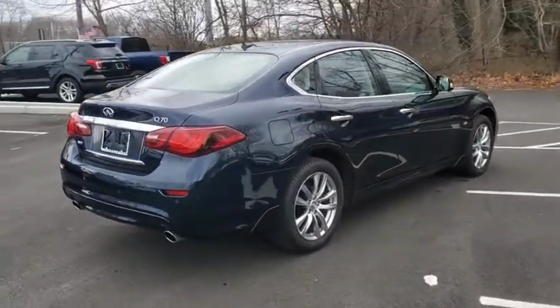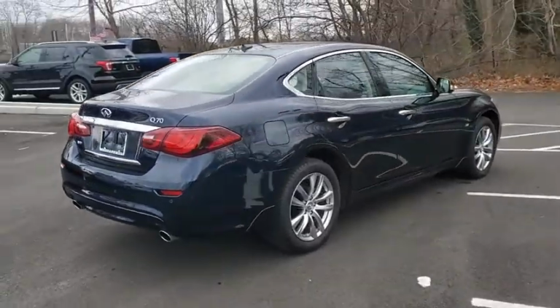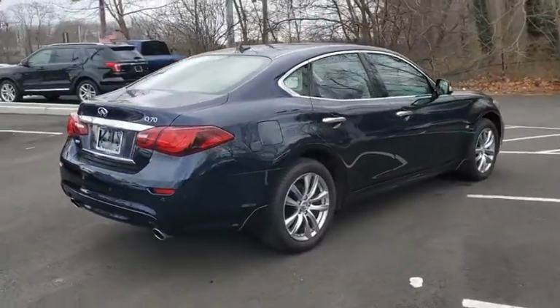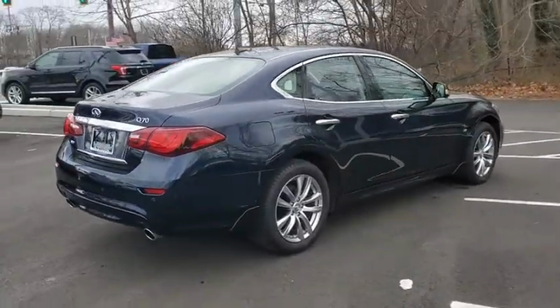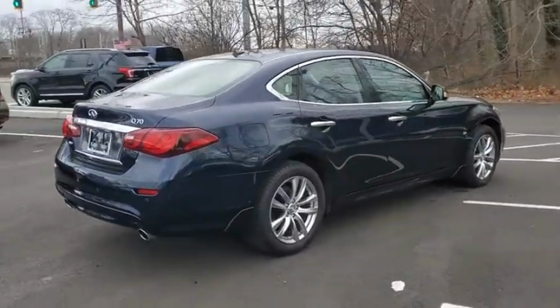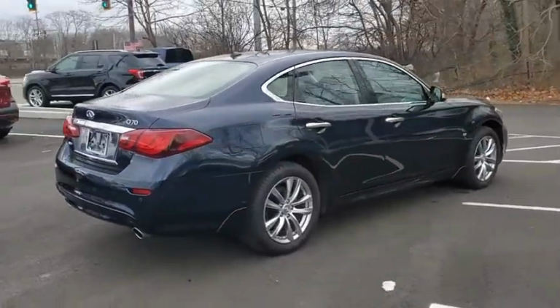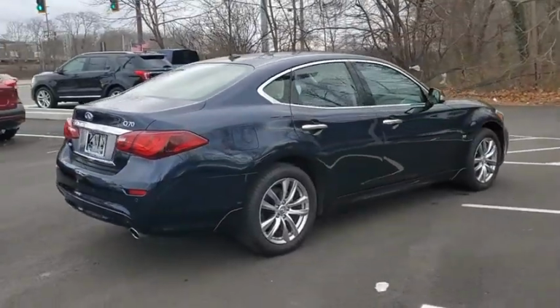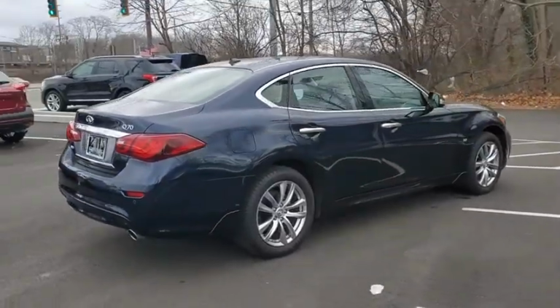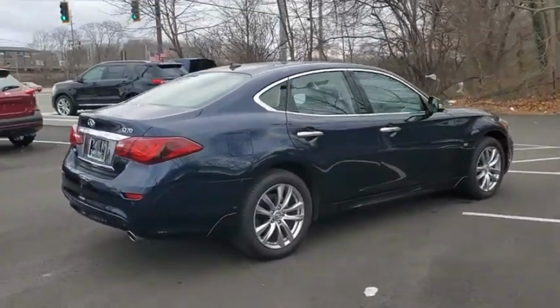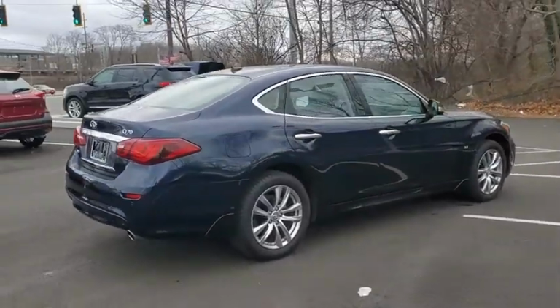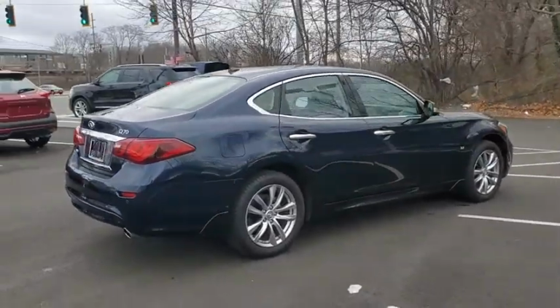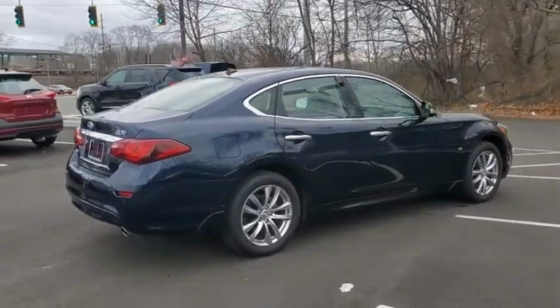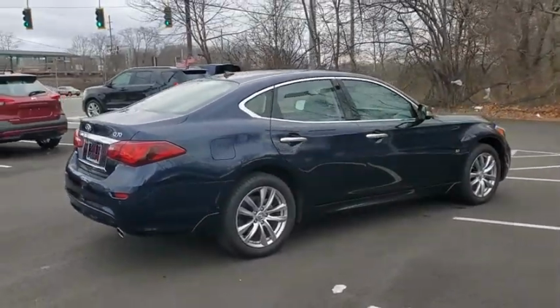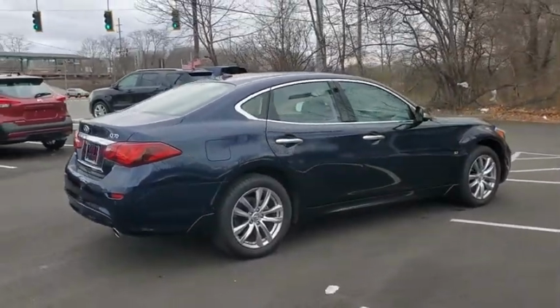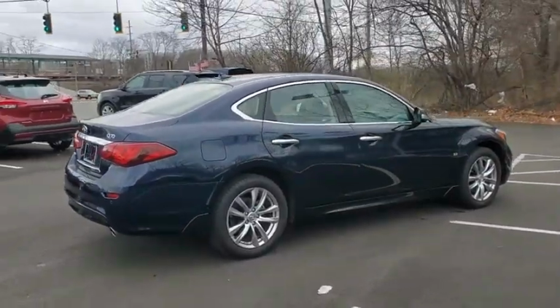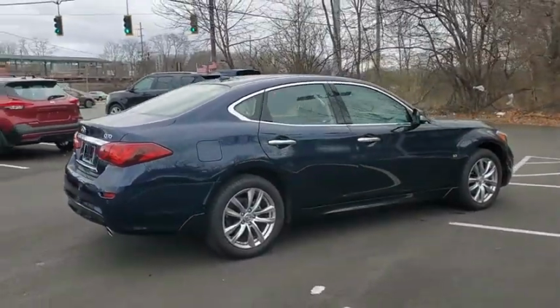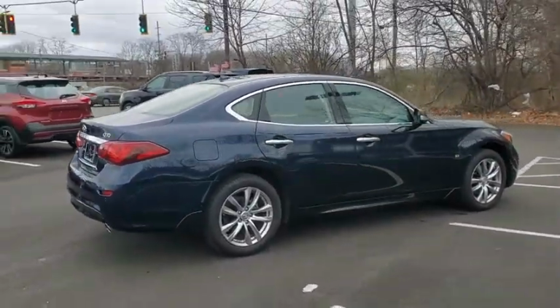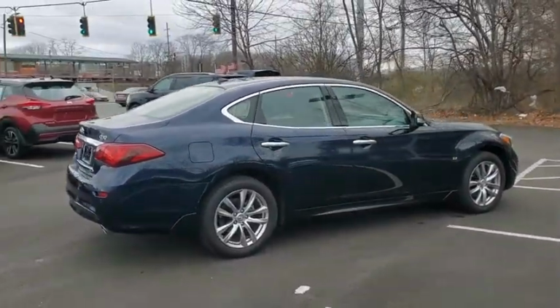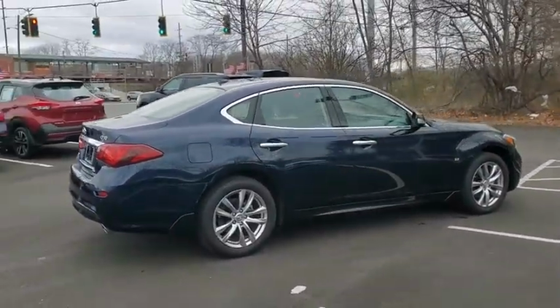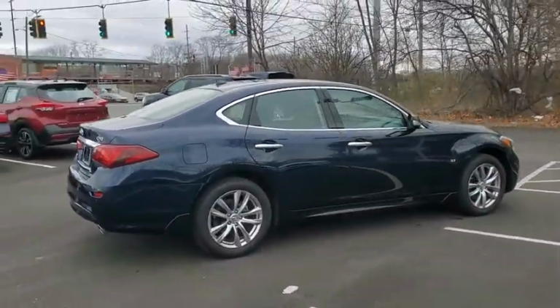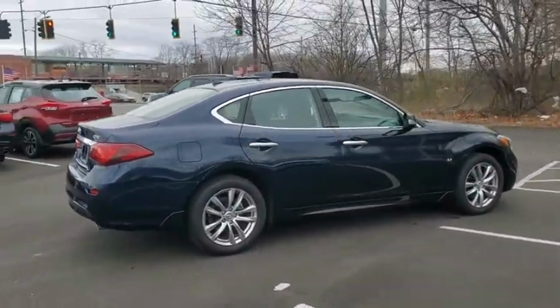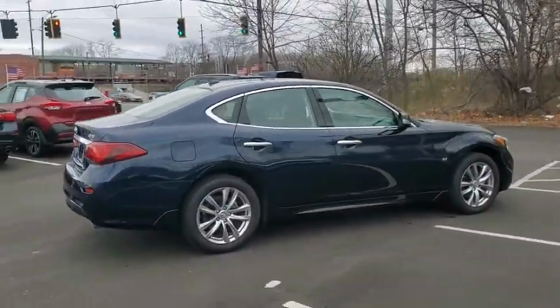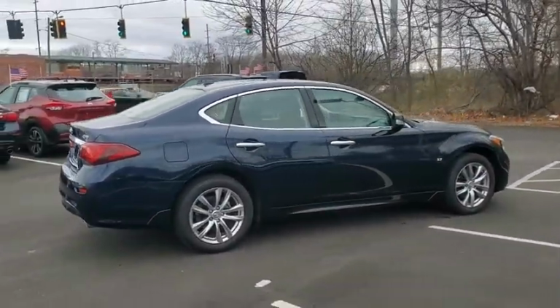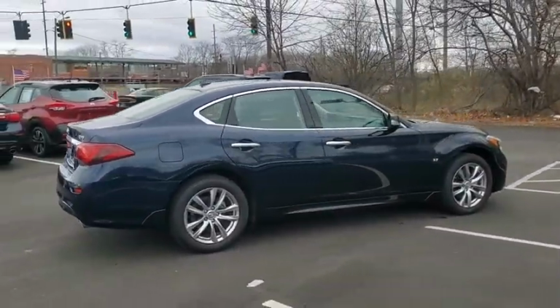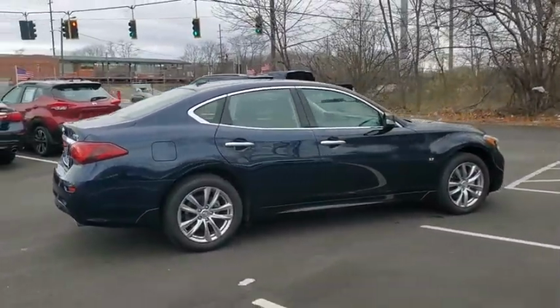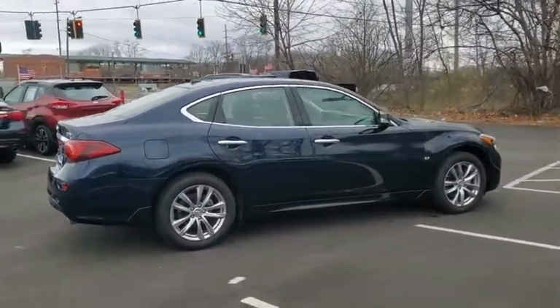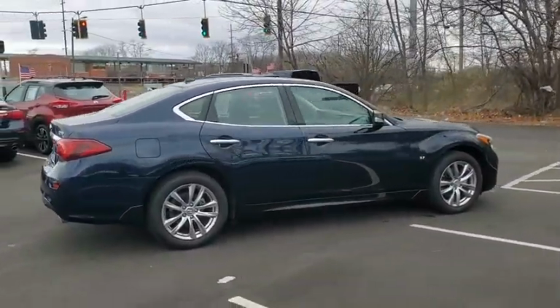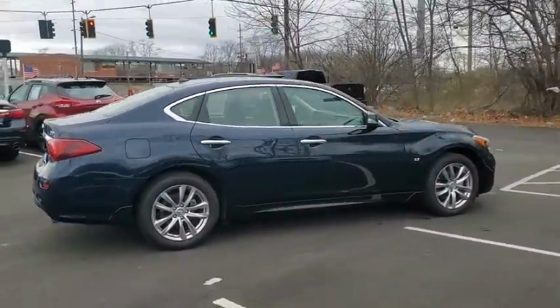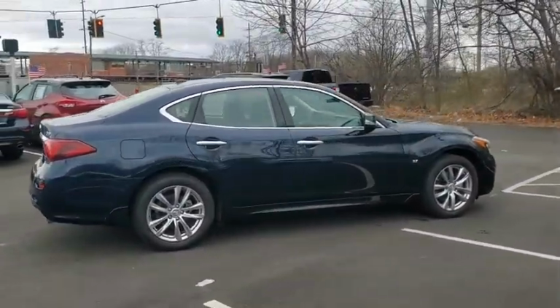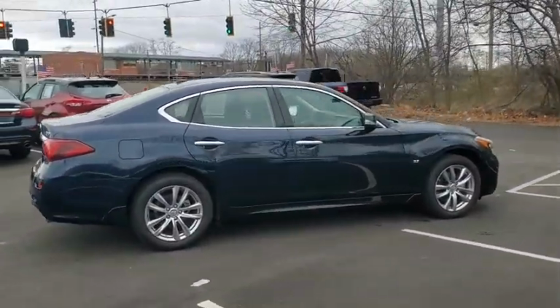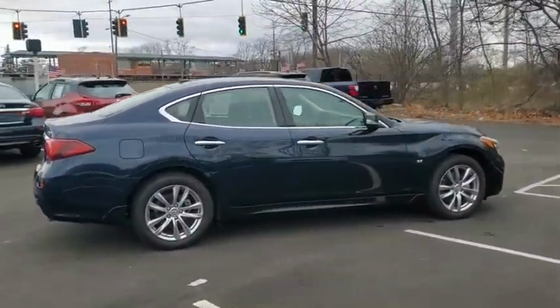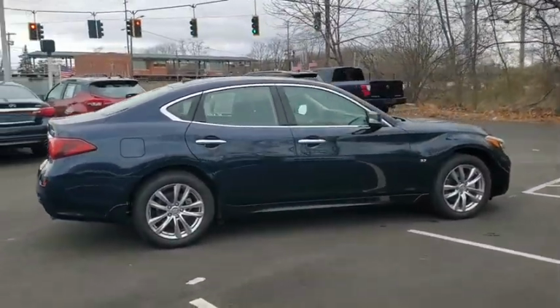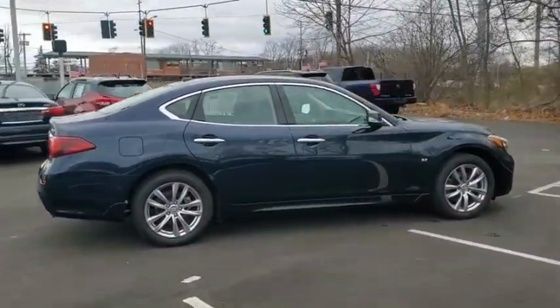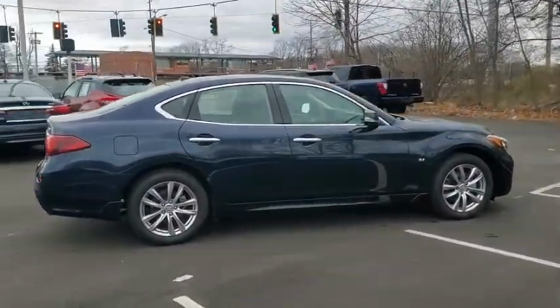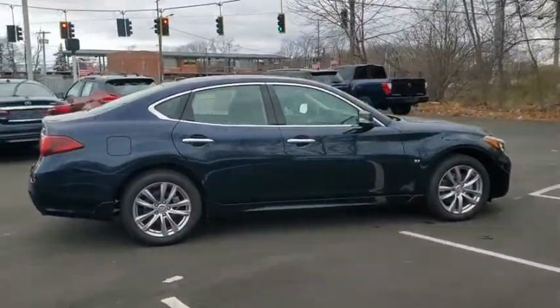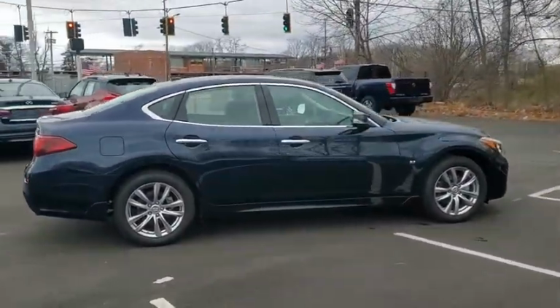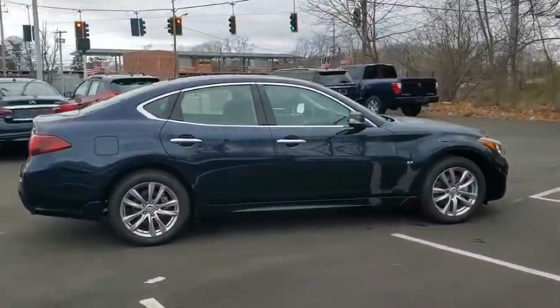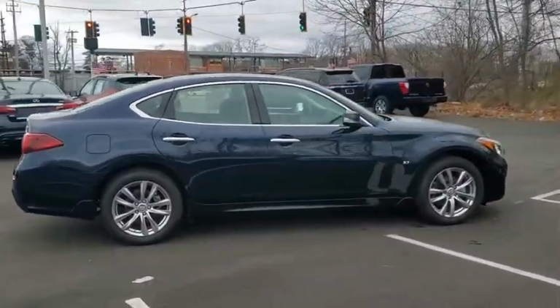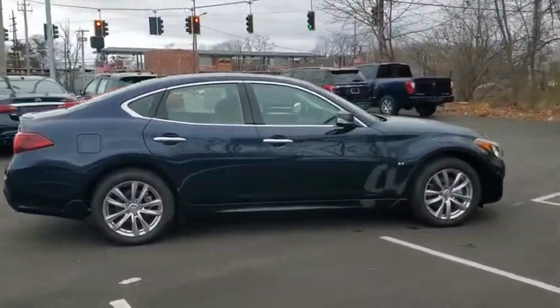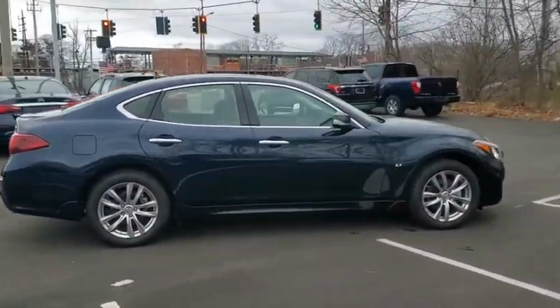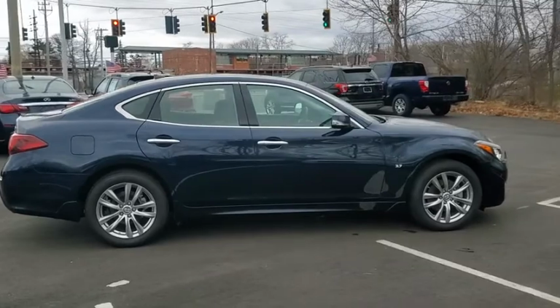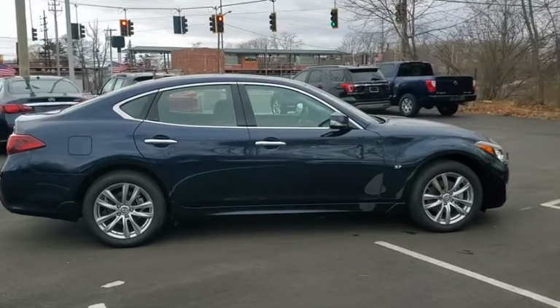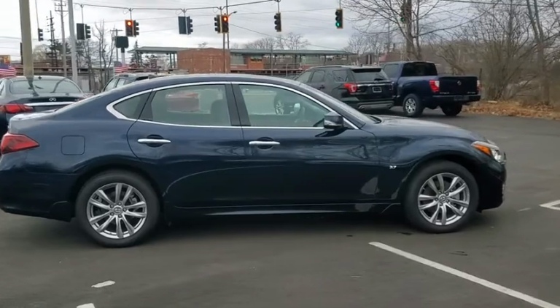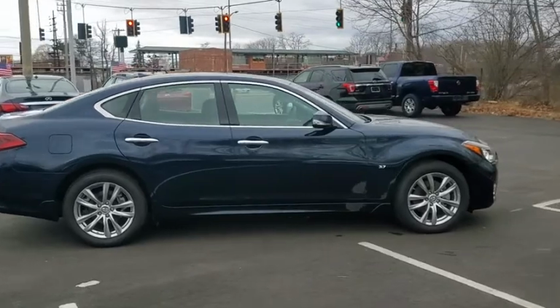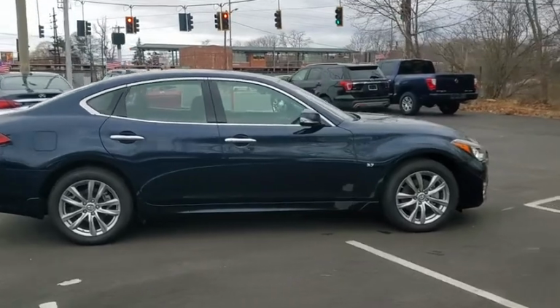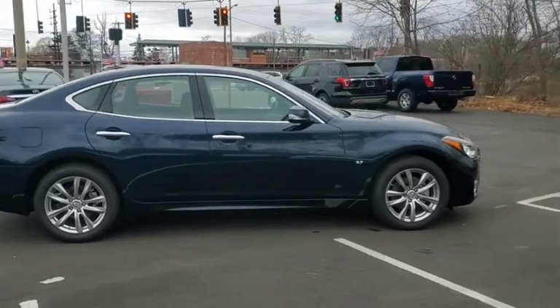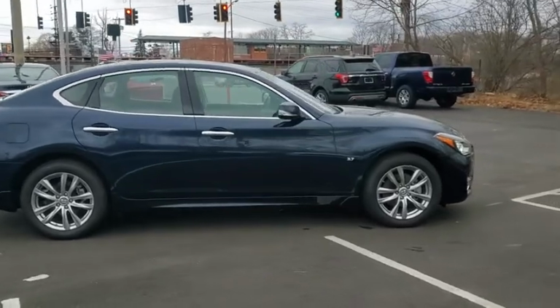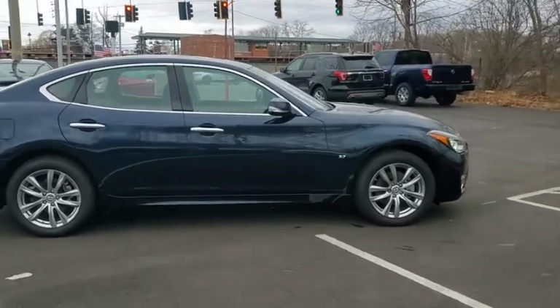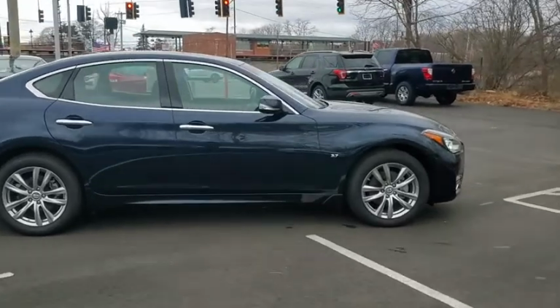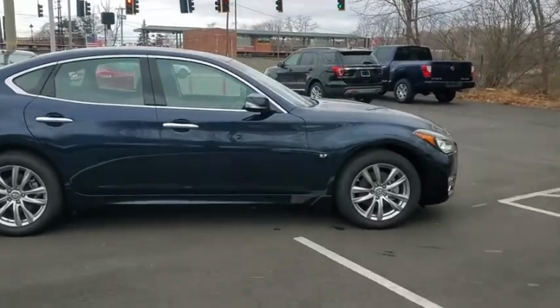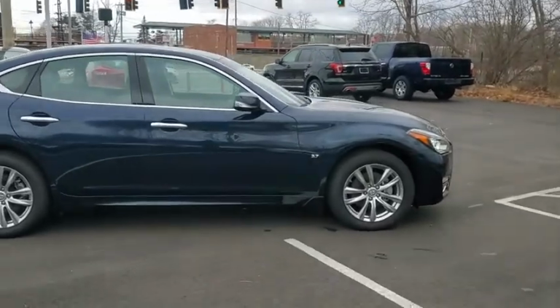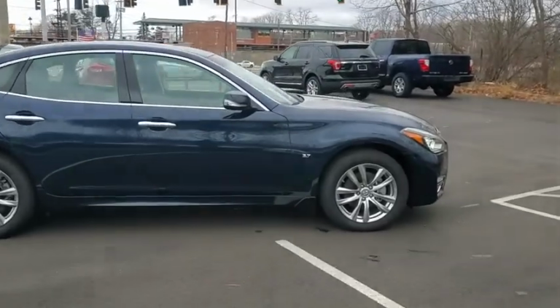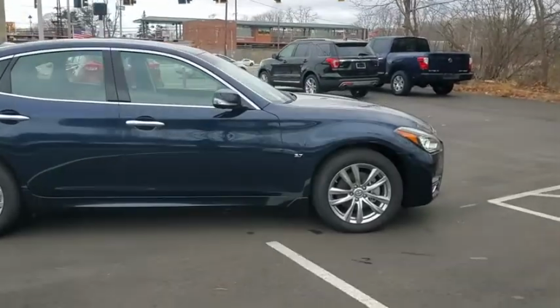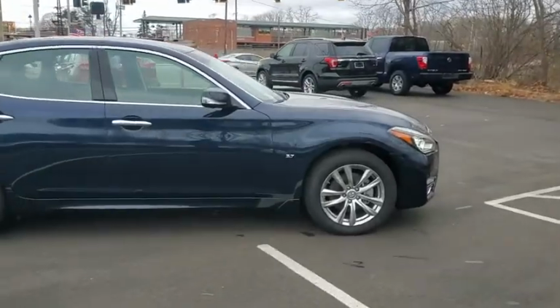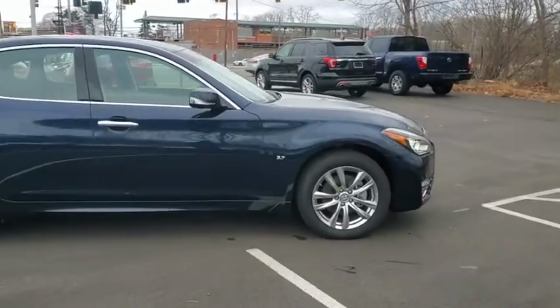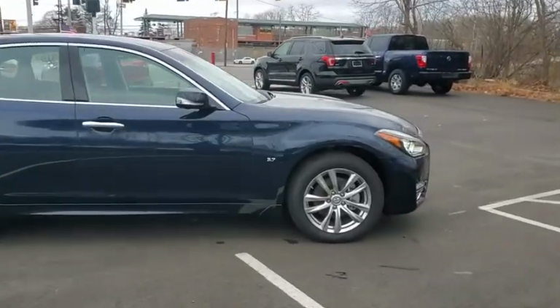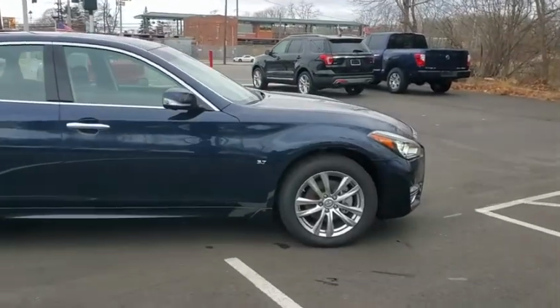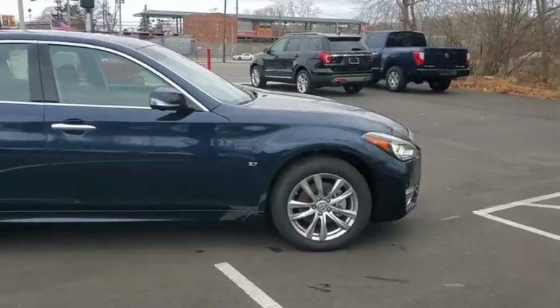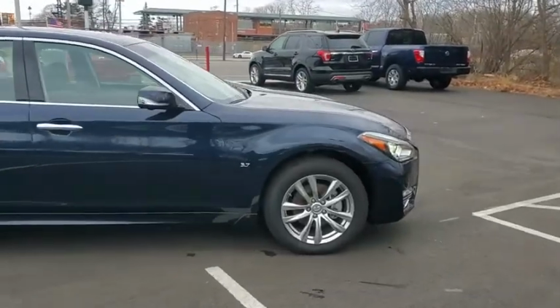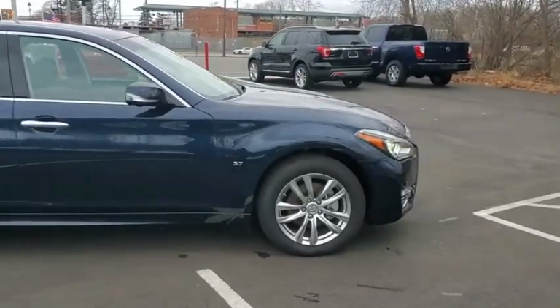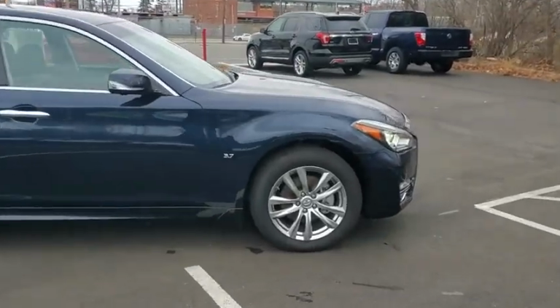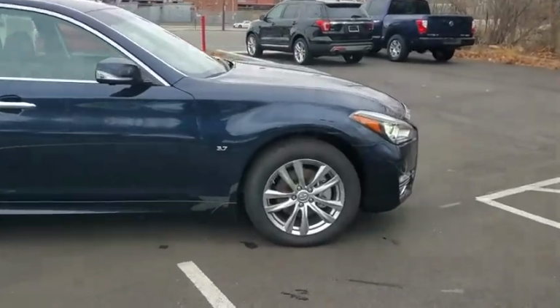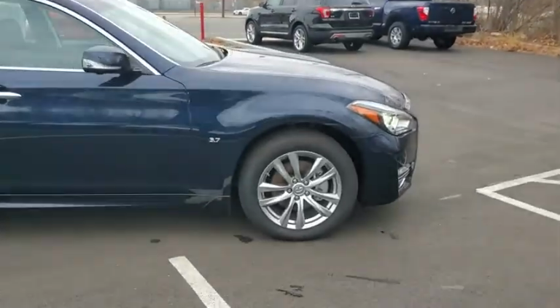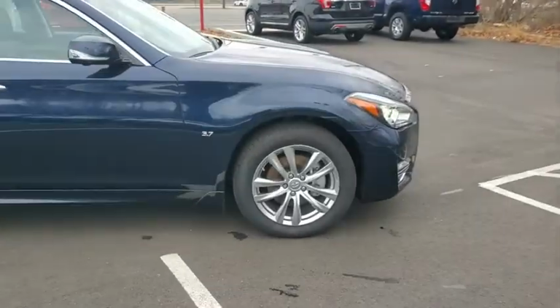This vehicle has less than 5,000 miles. Here are some of this vehicle's great options: backup camera,